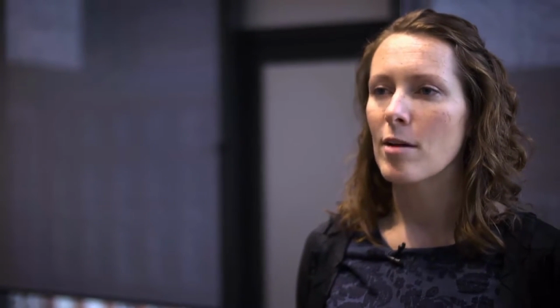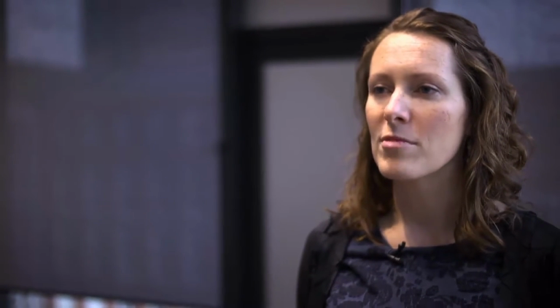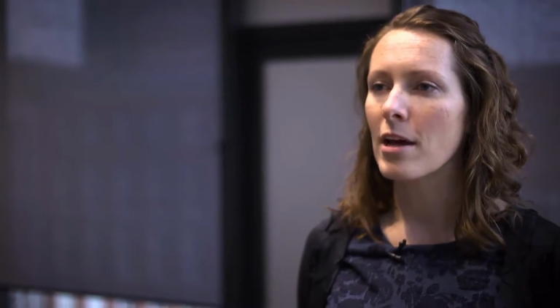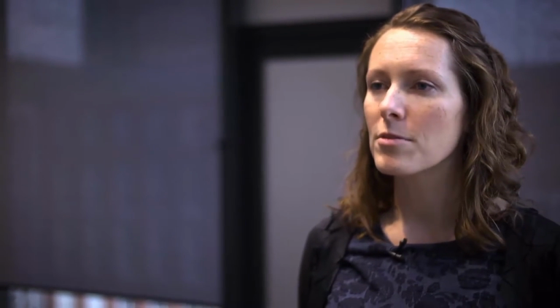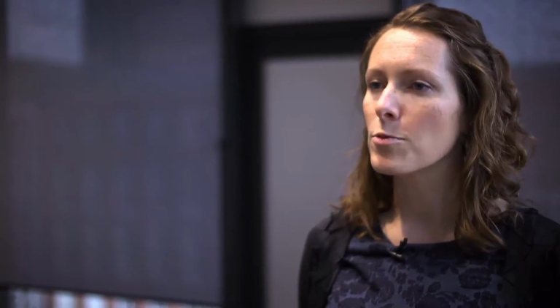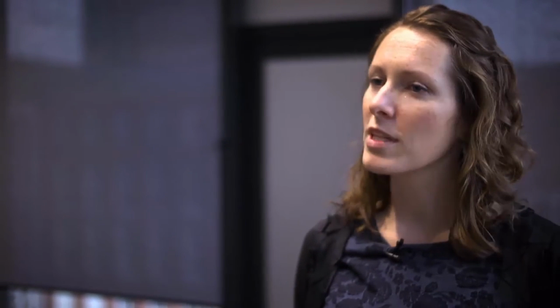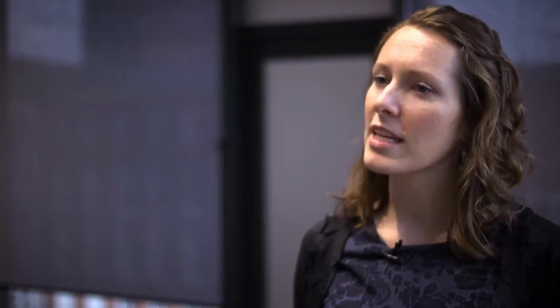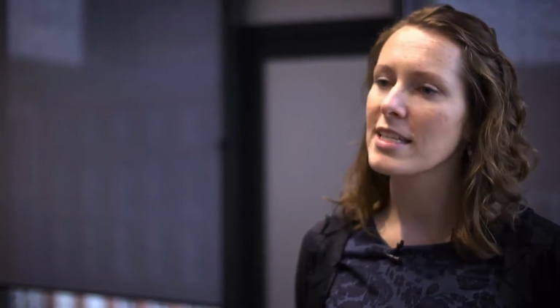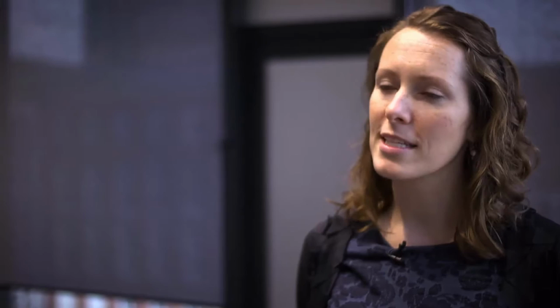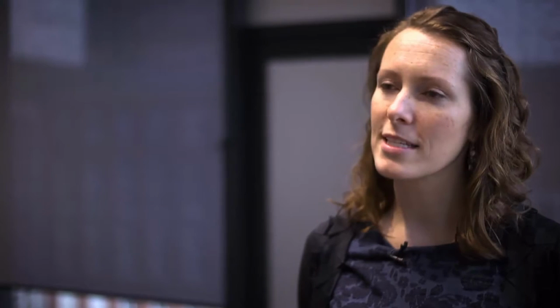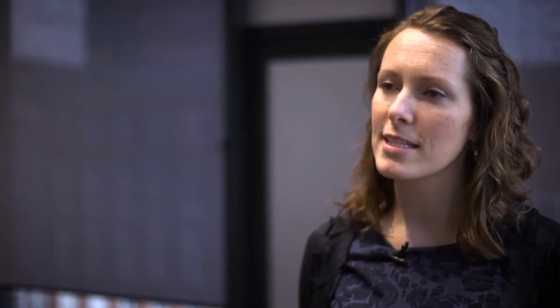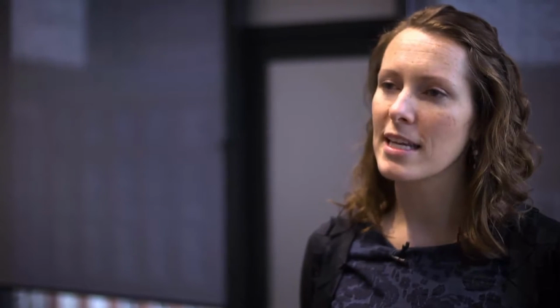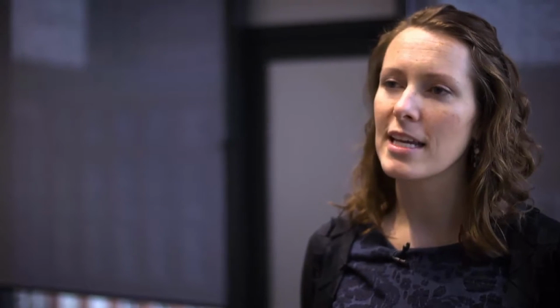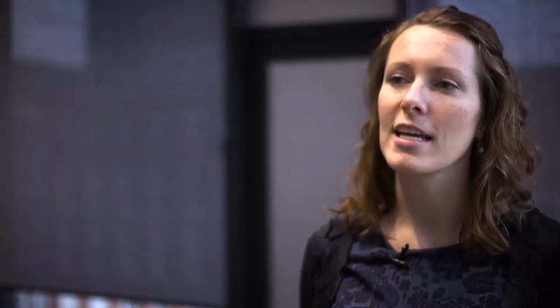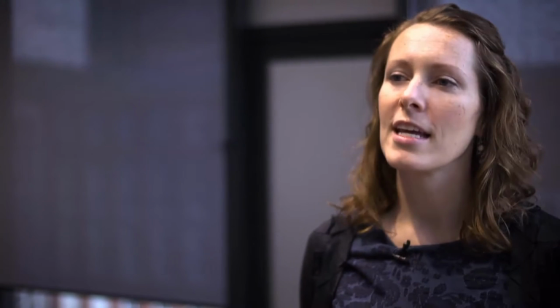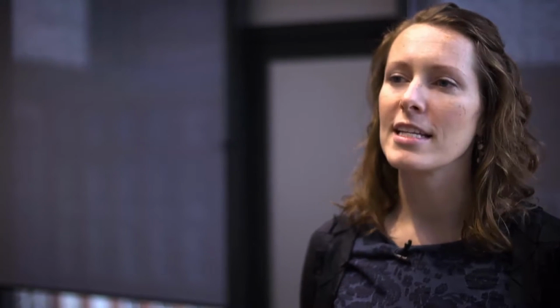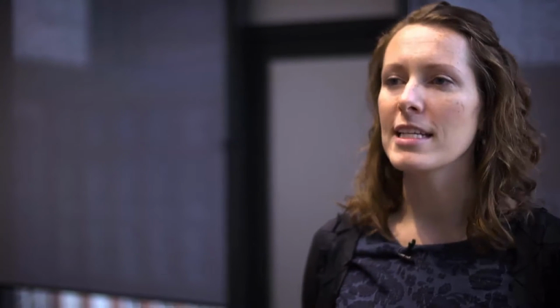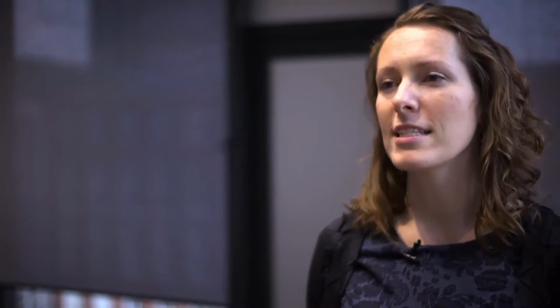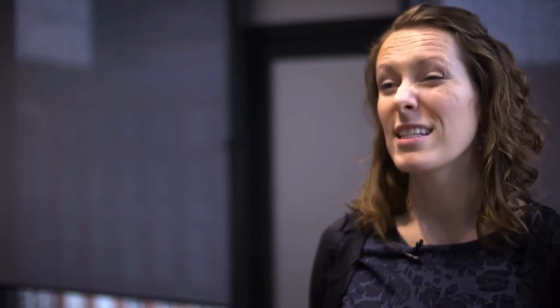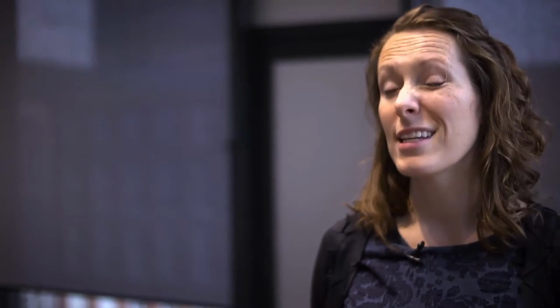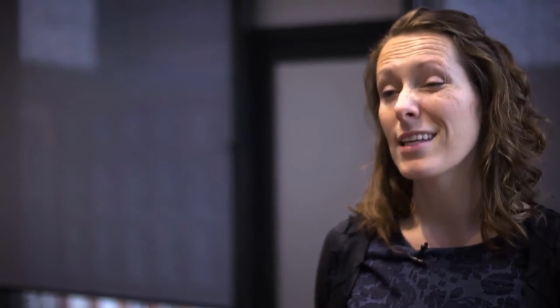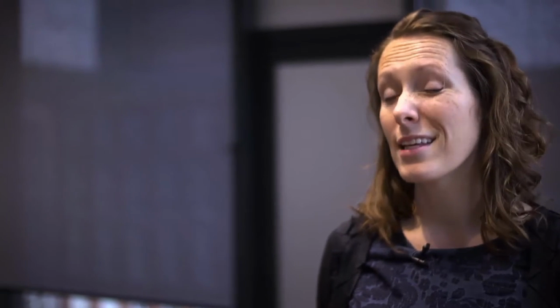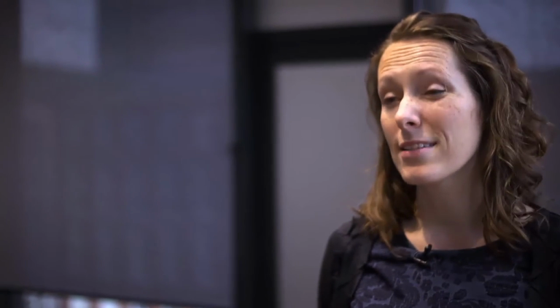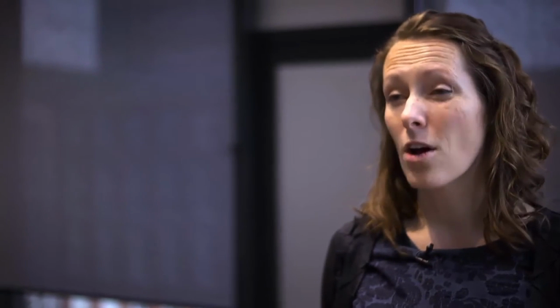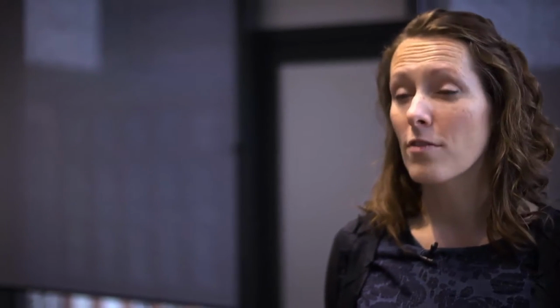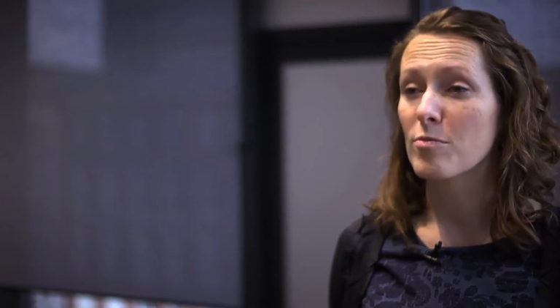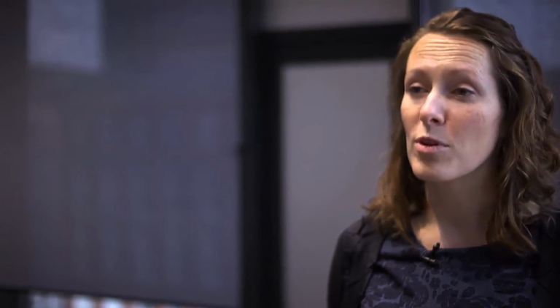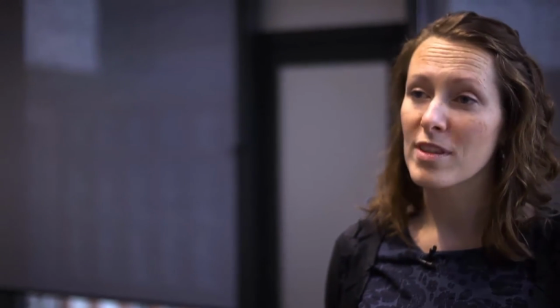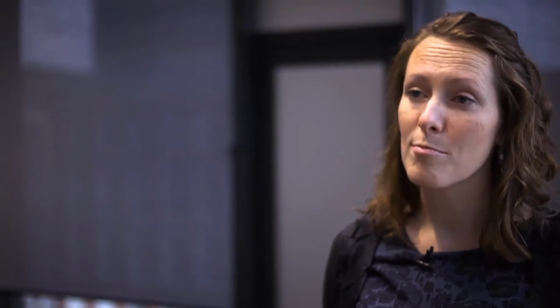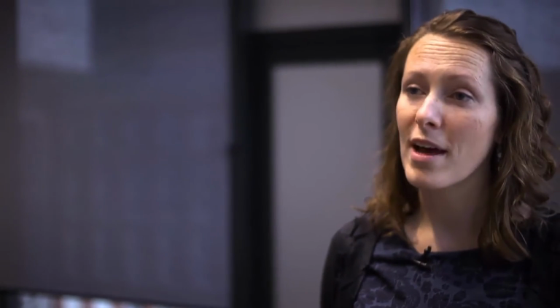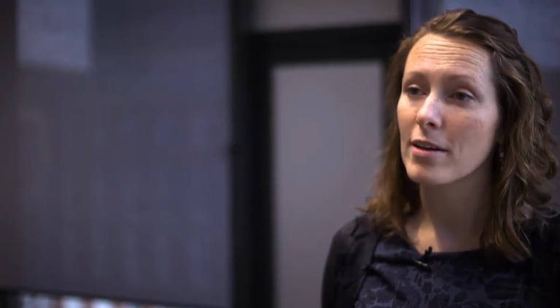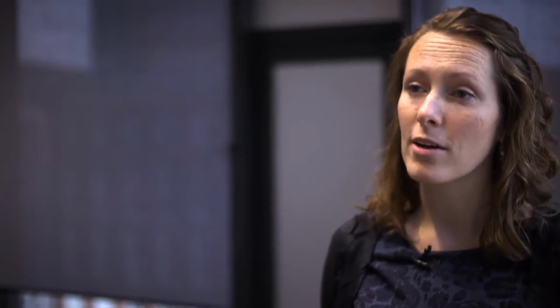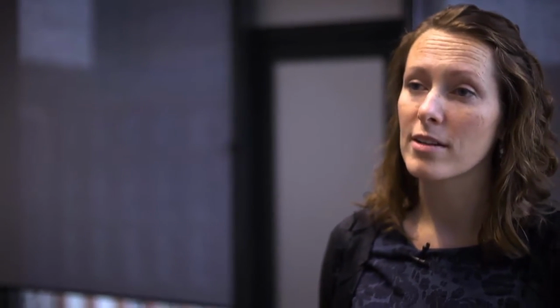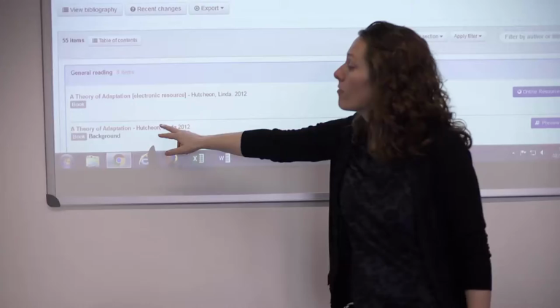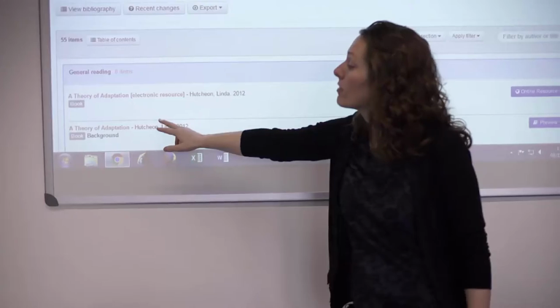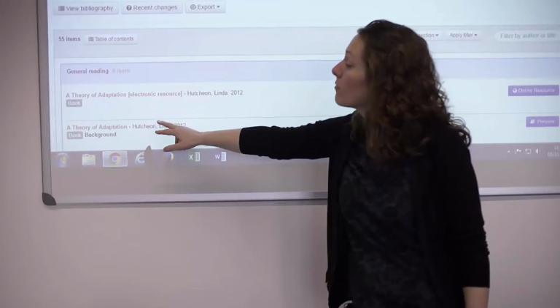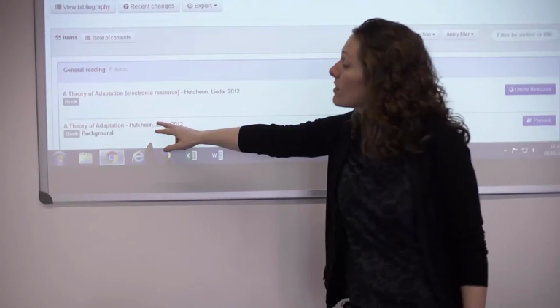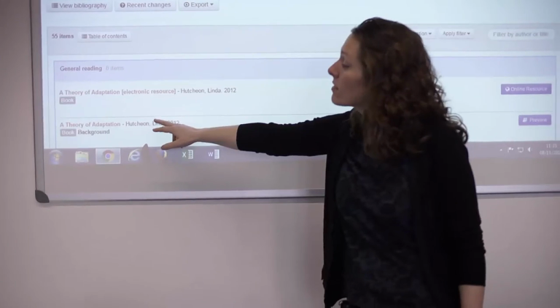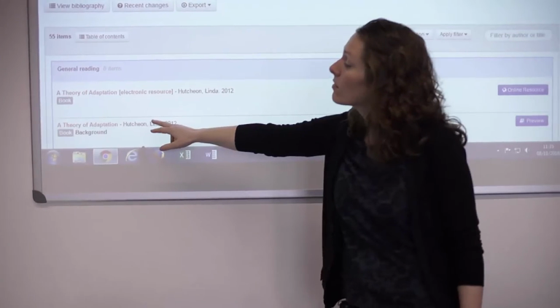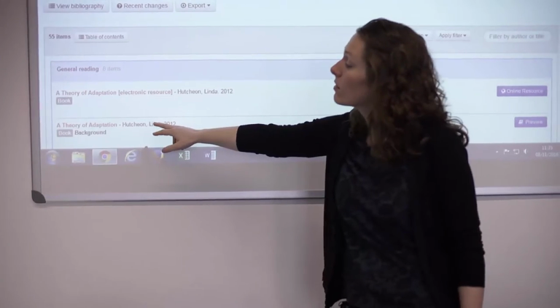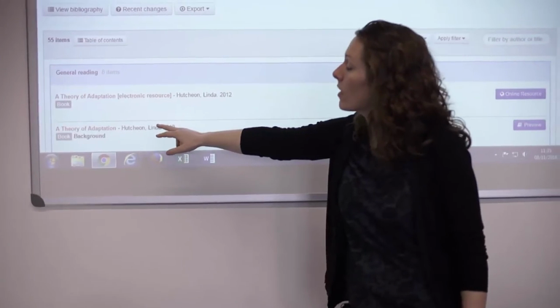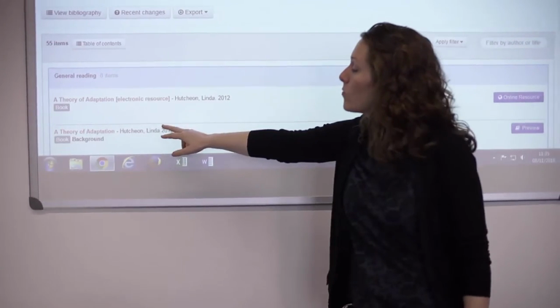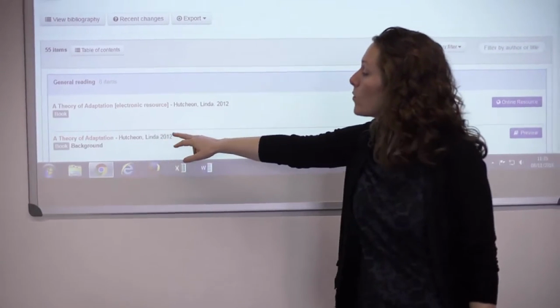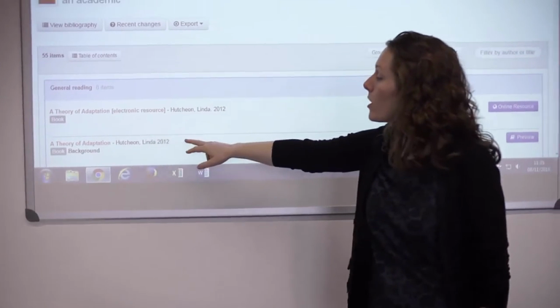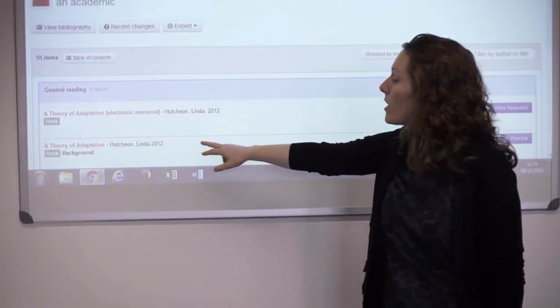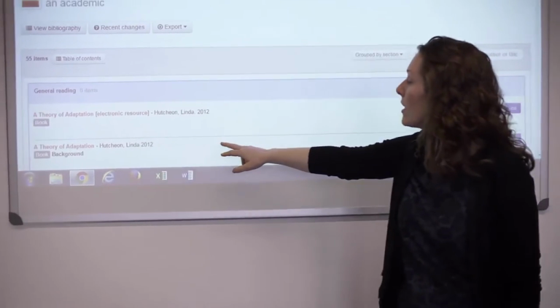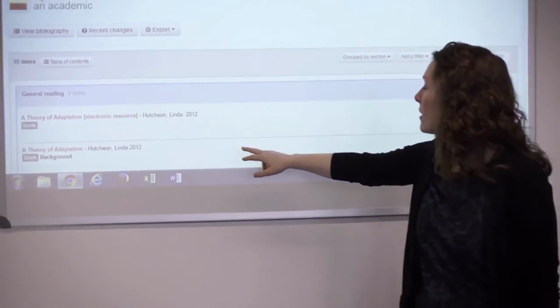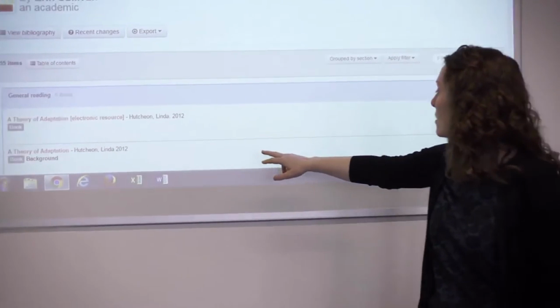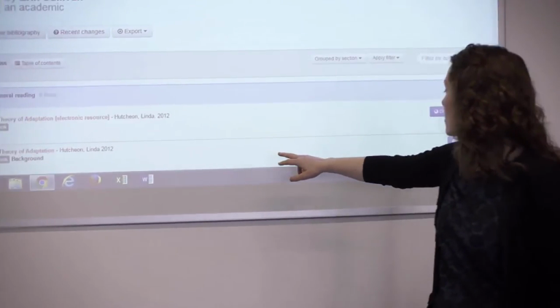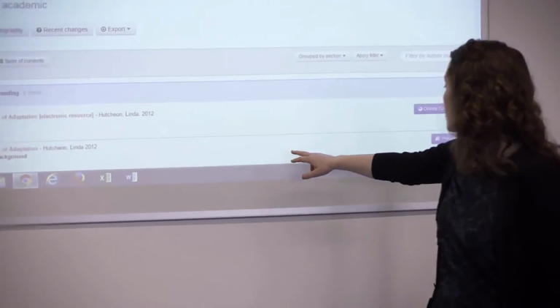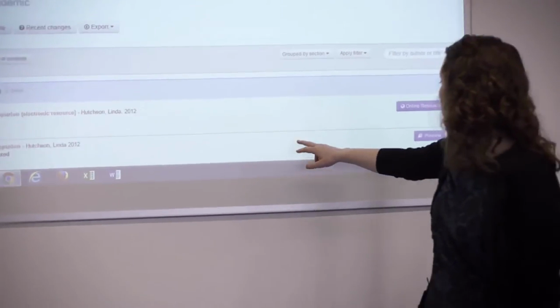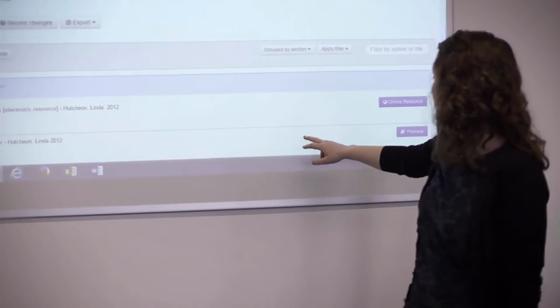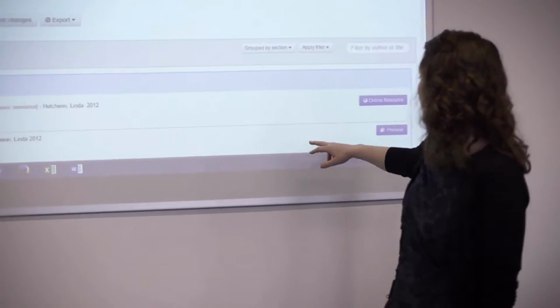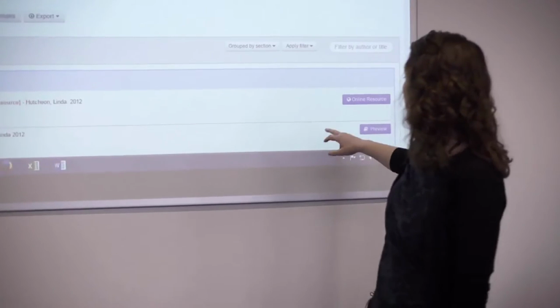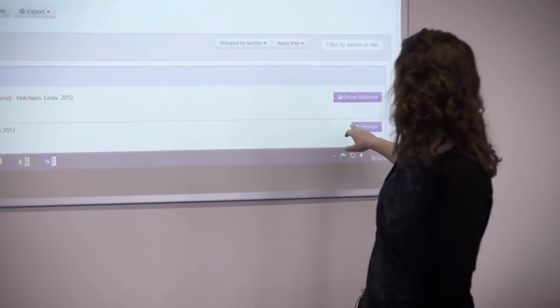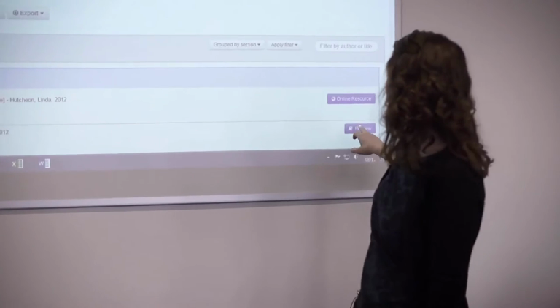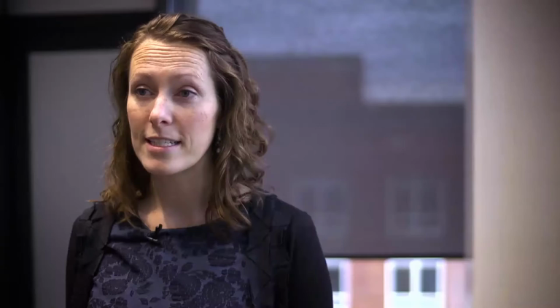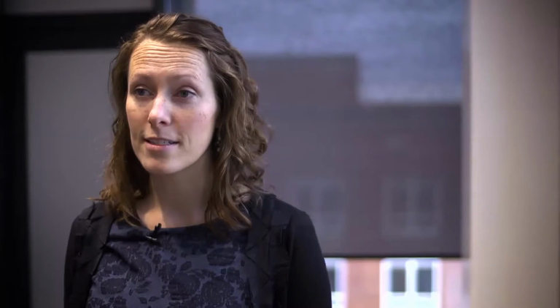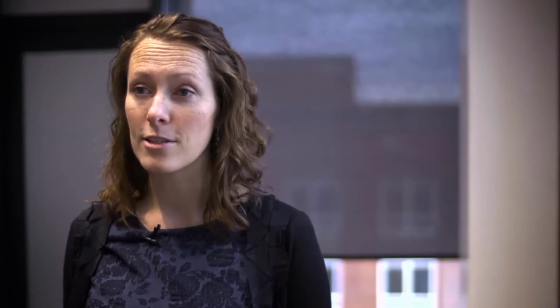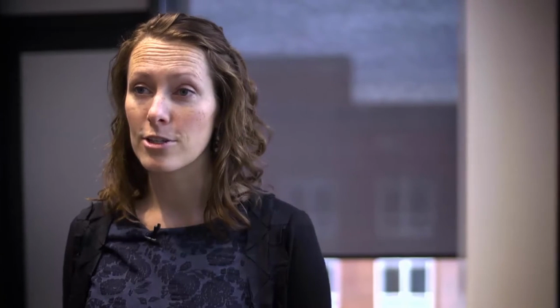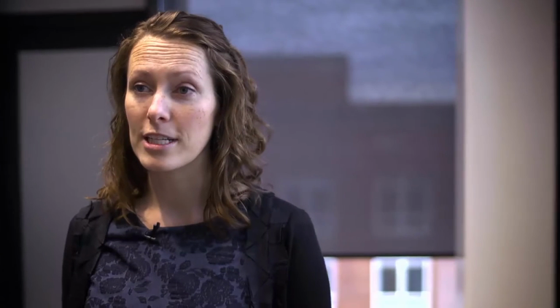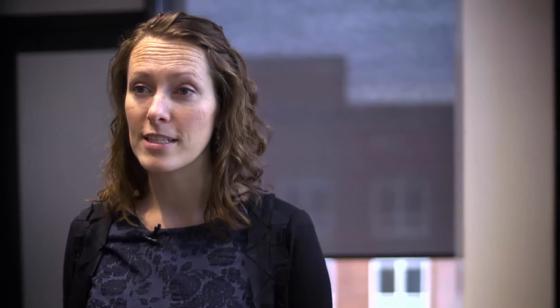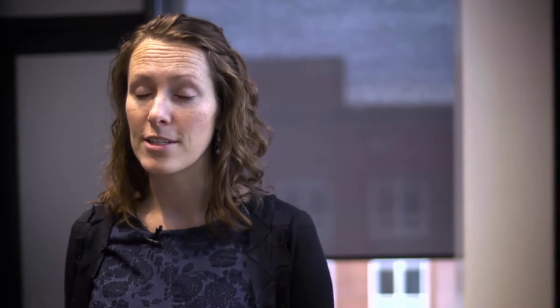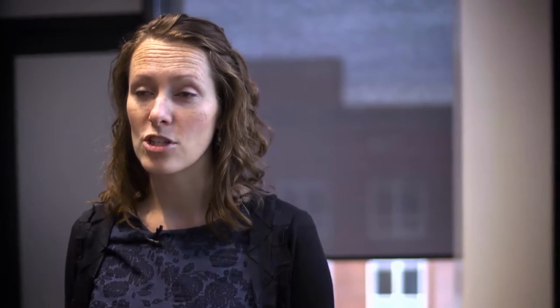Now it's really easy to see — it's easy to take things off and put them back on. At the Shakespeare Institute we actually do a lot of distance learning teaching.